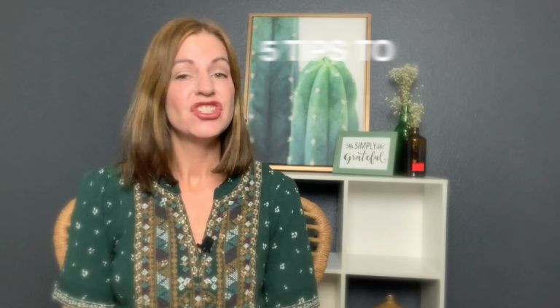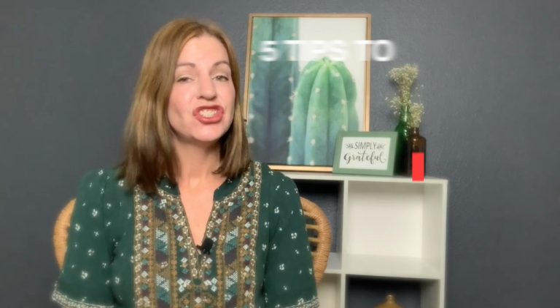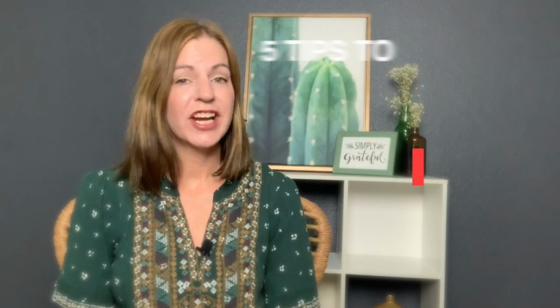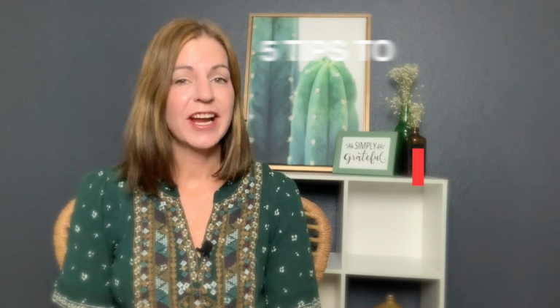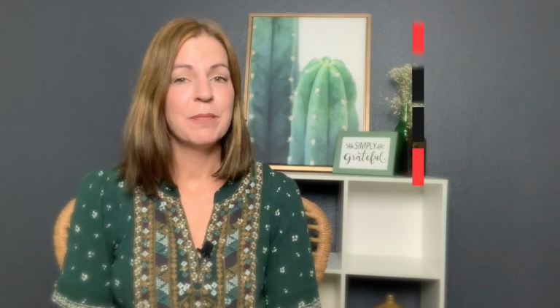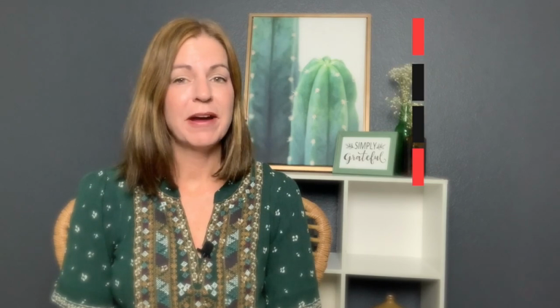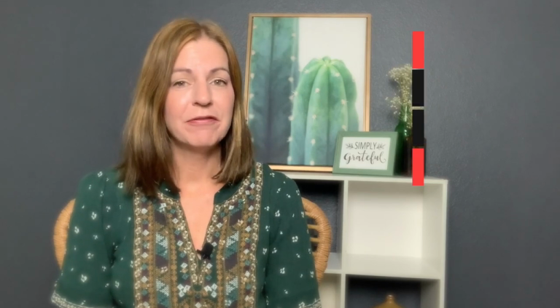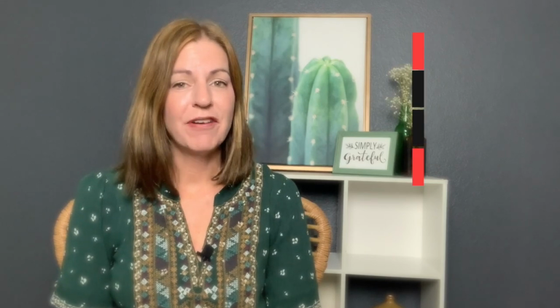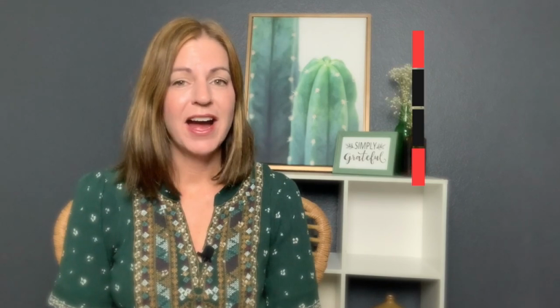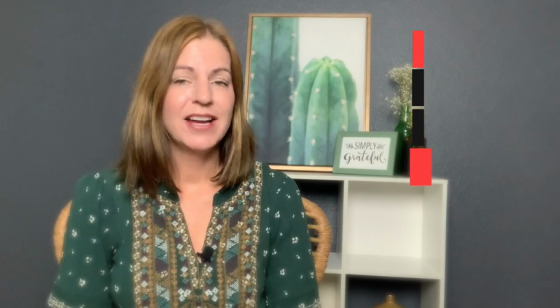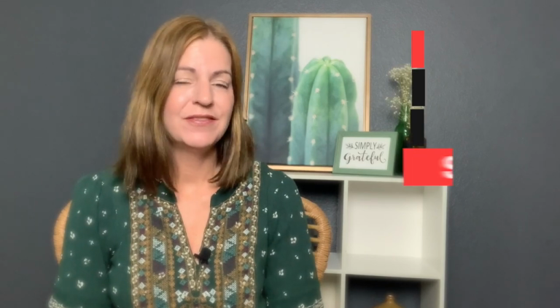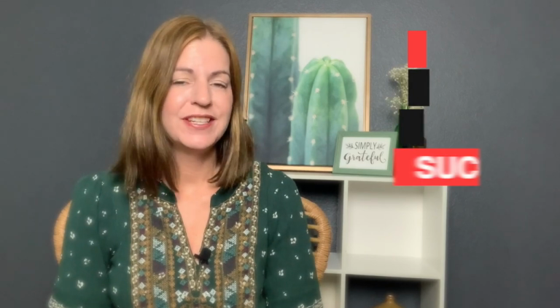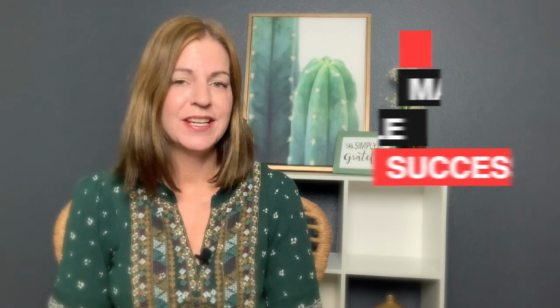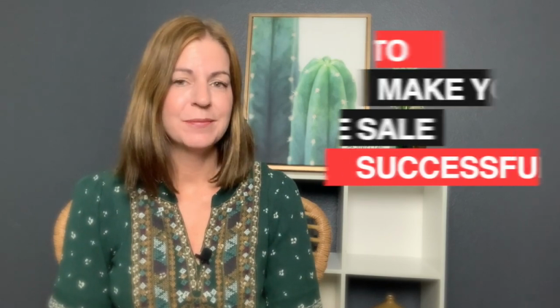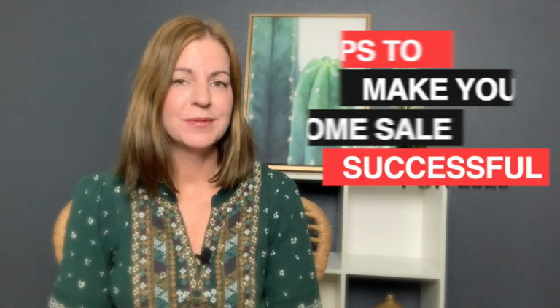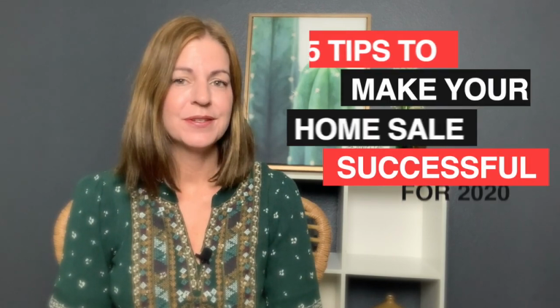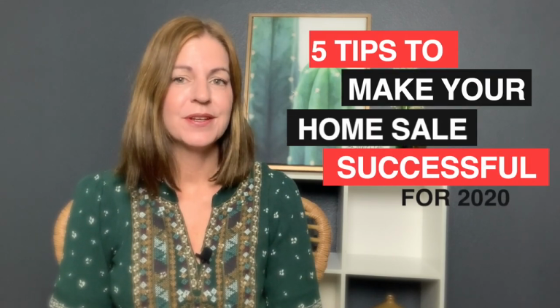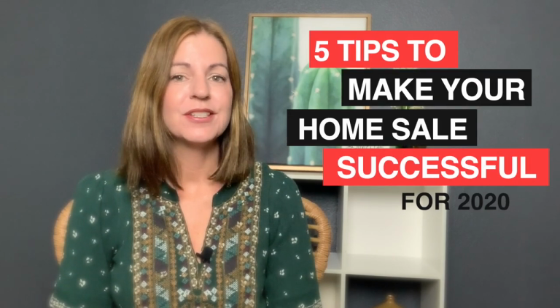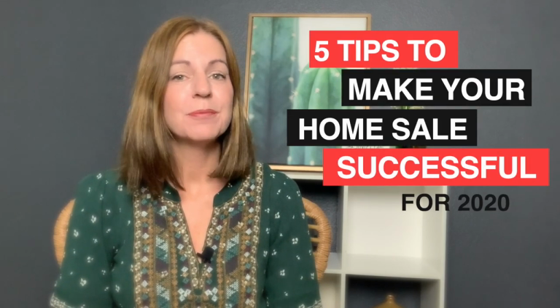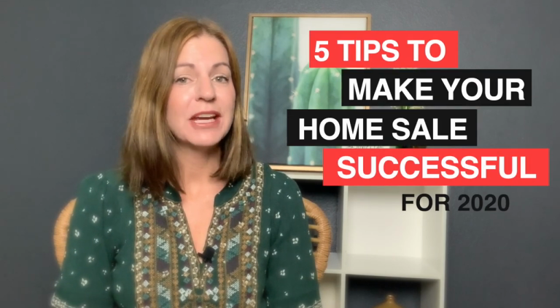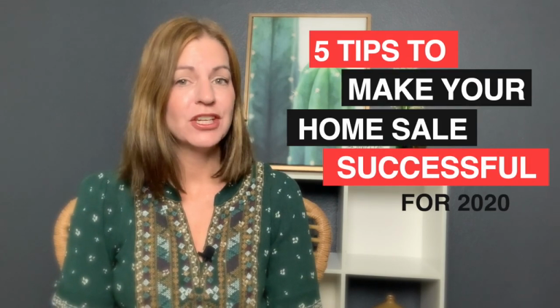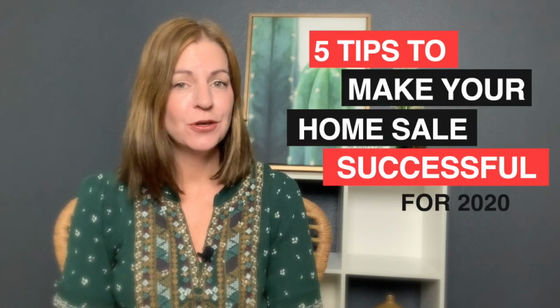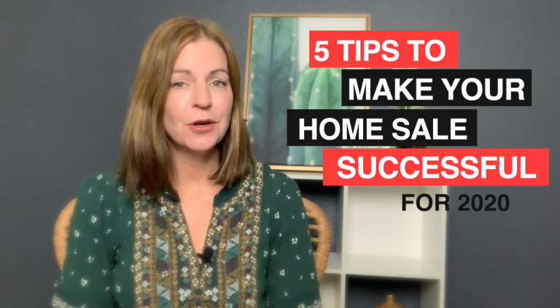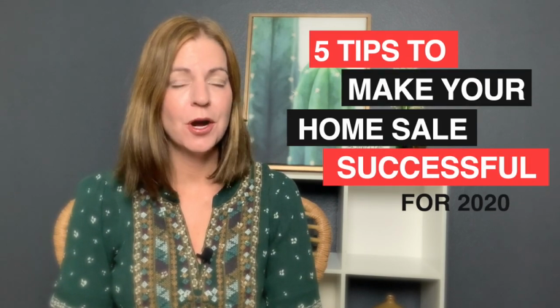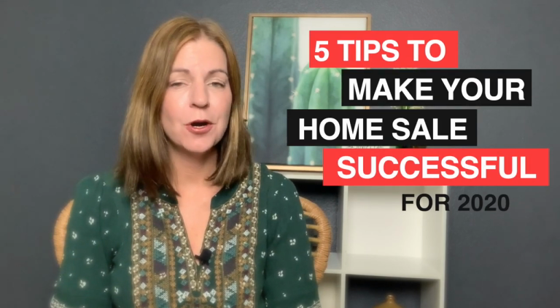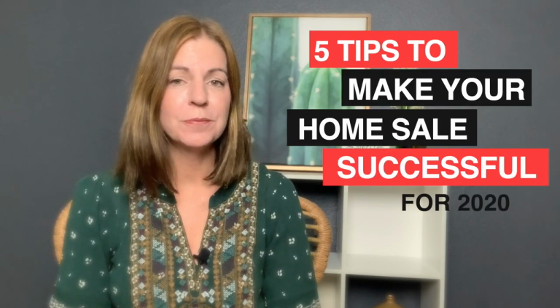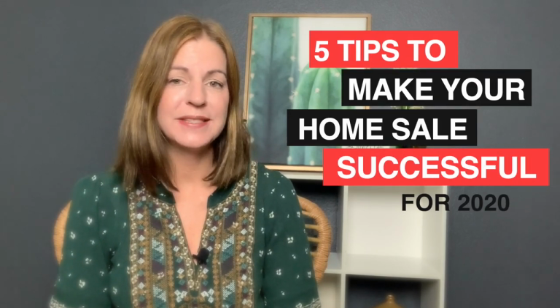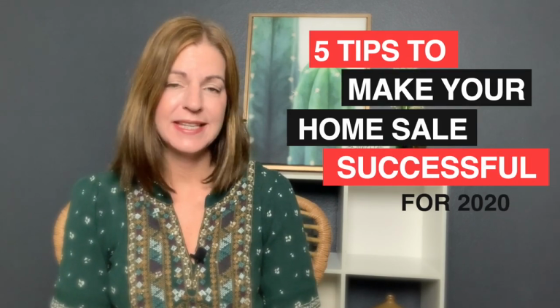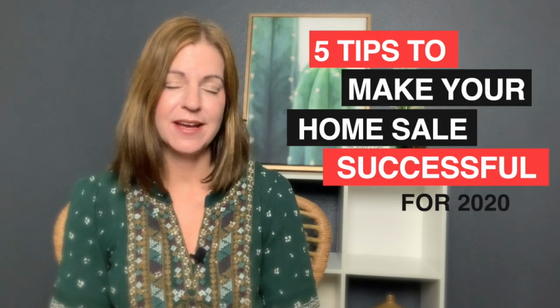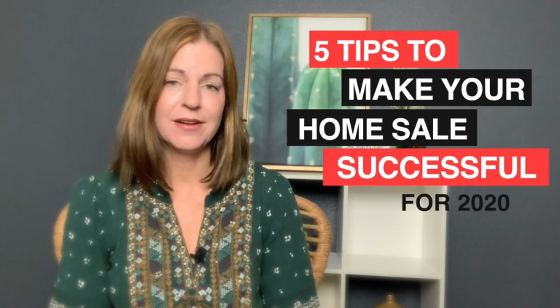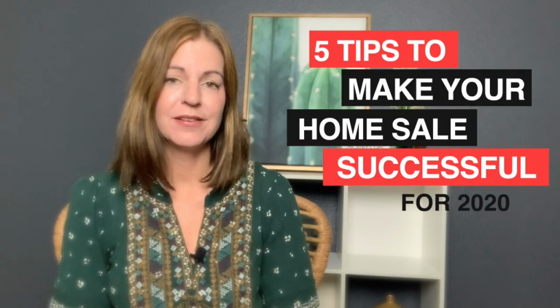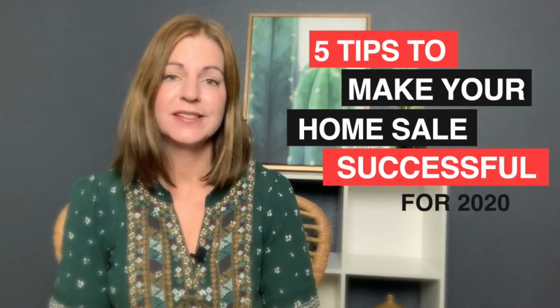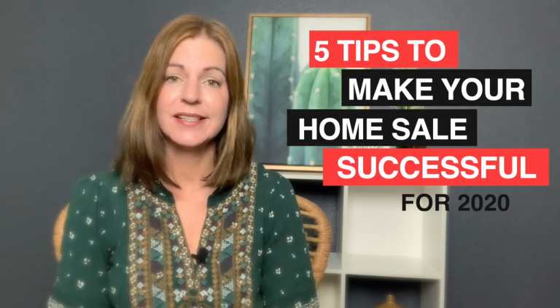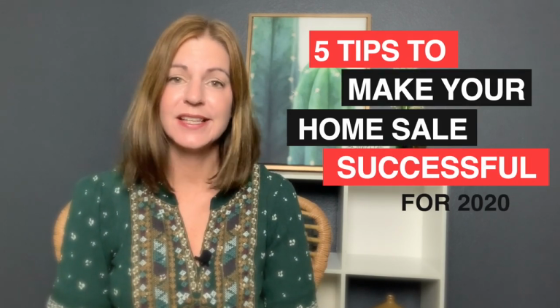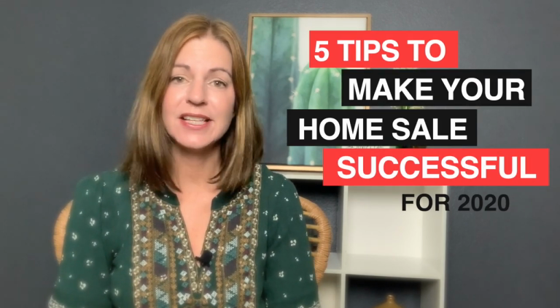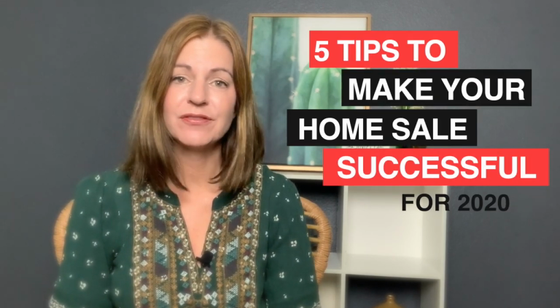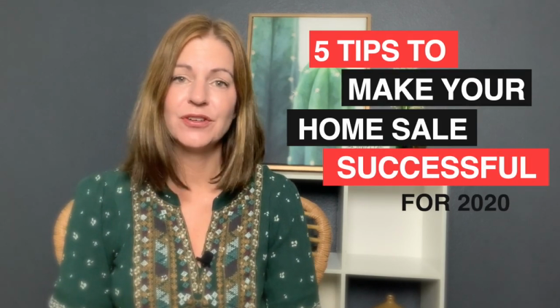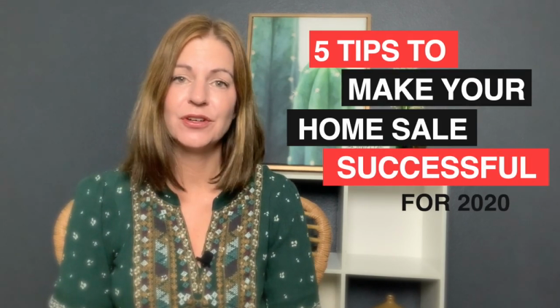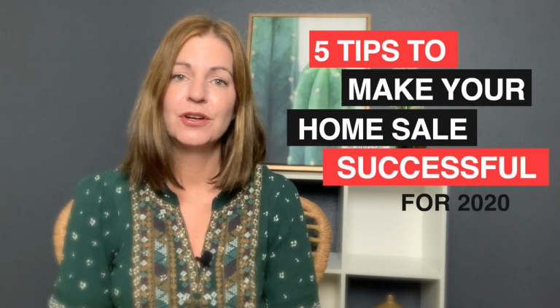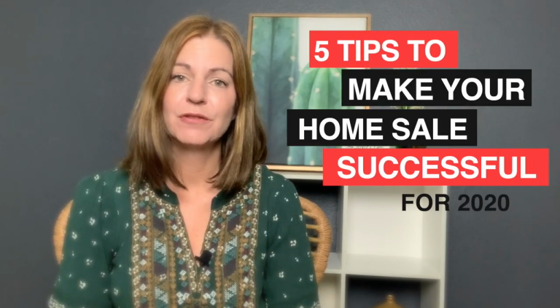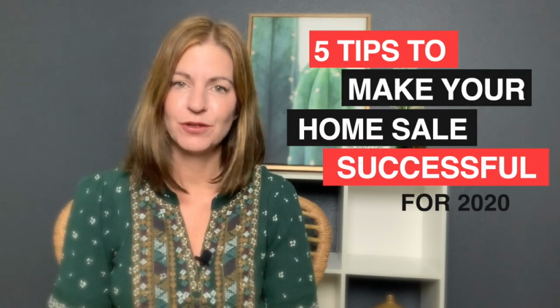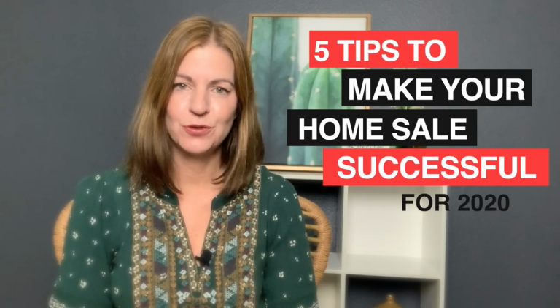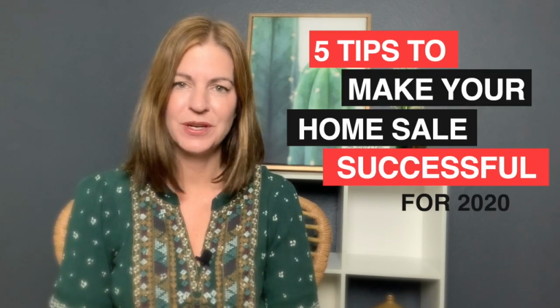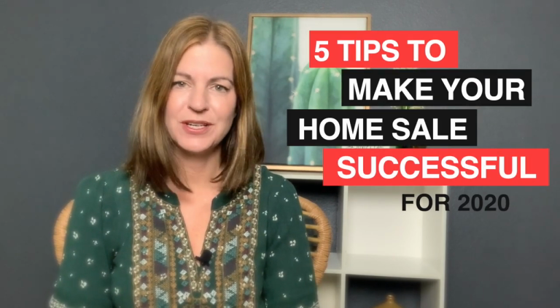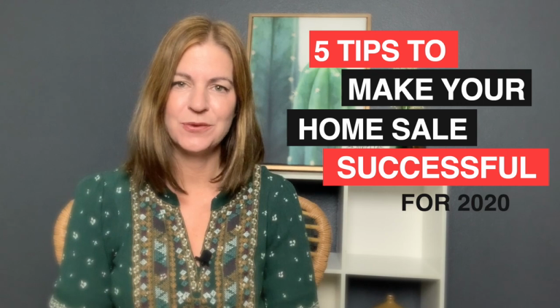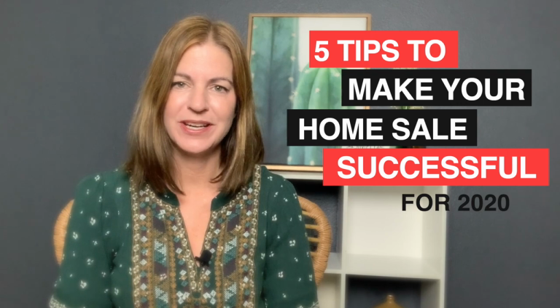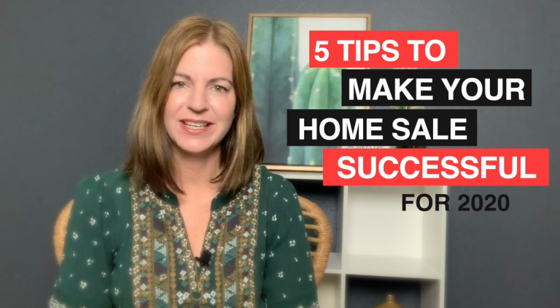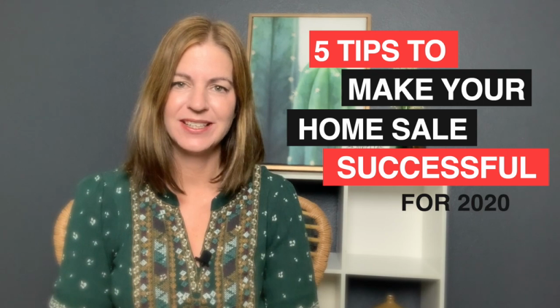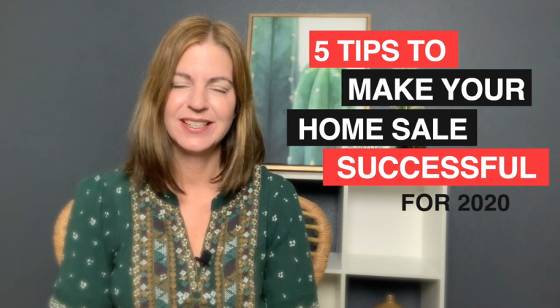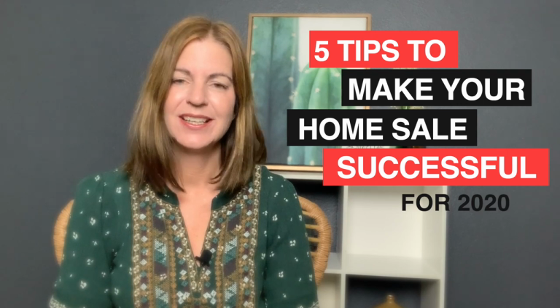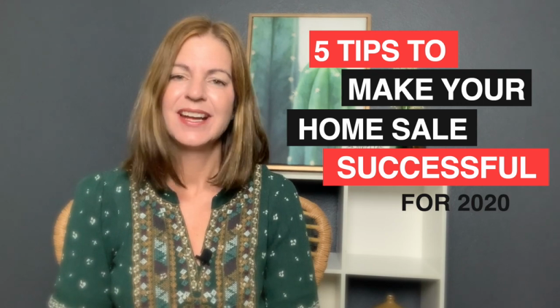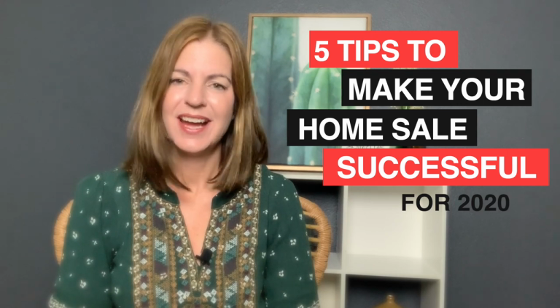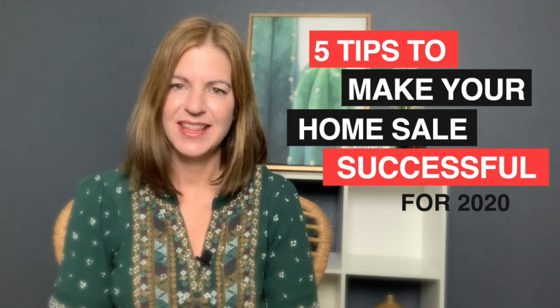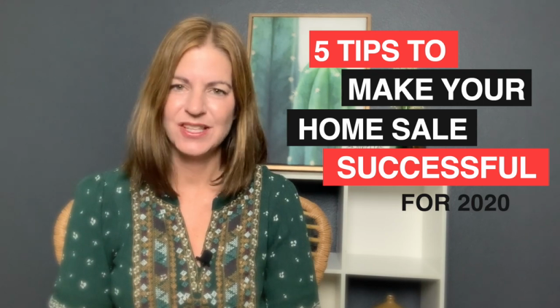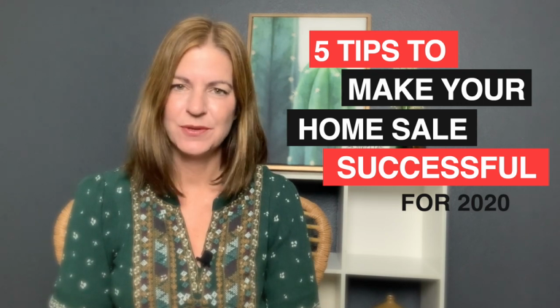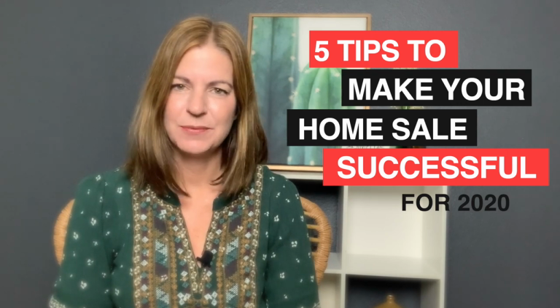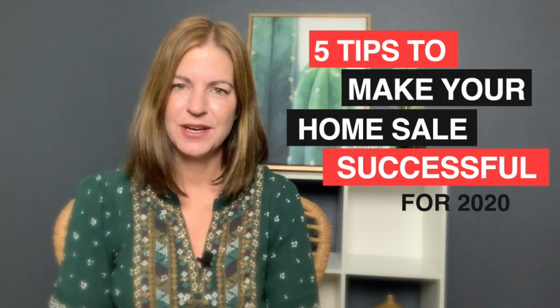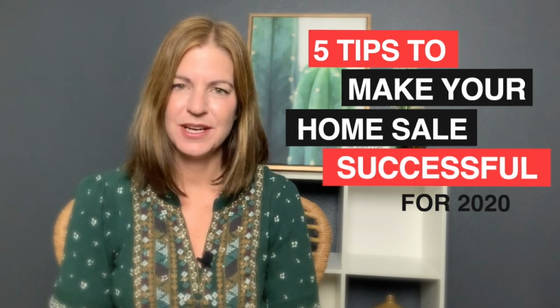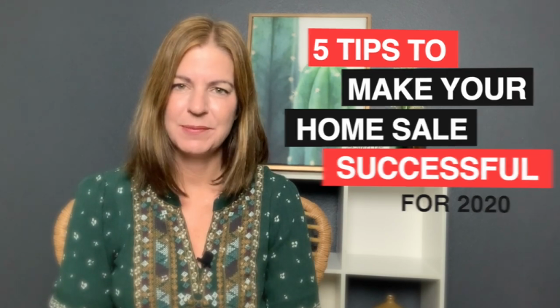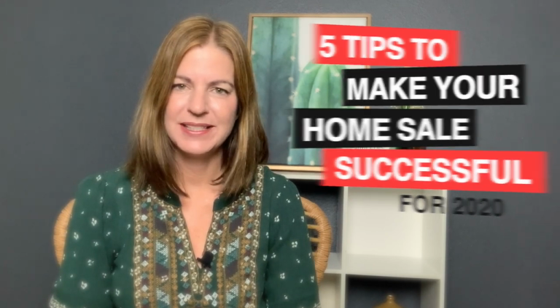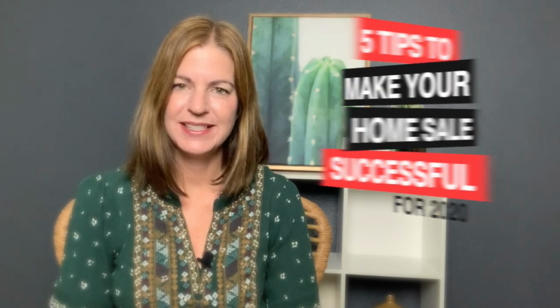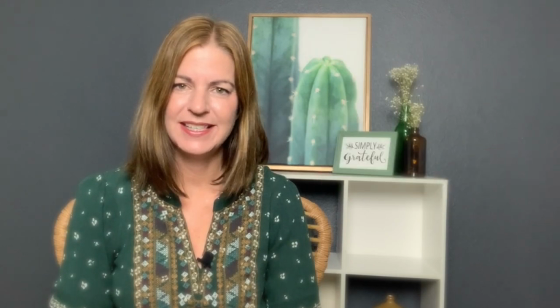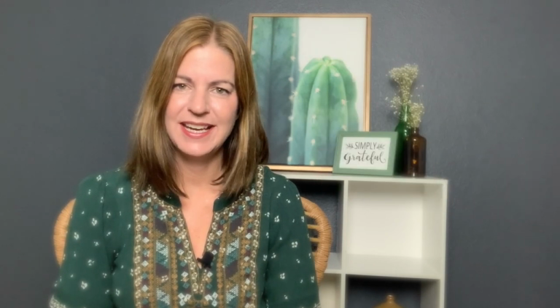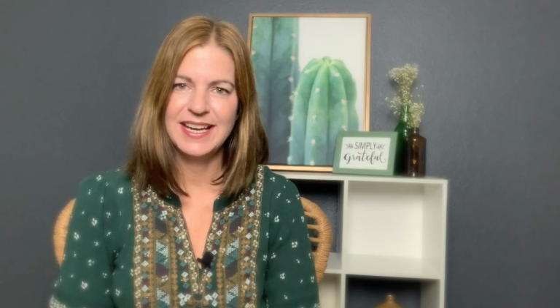Check out my five tips to make your home sell successful for 2020, and that's what I'm talking about today.